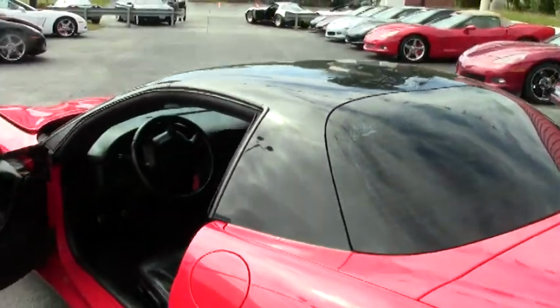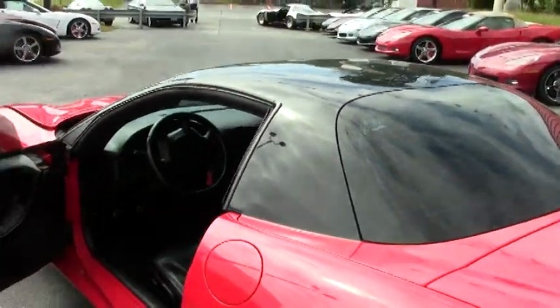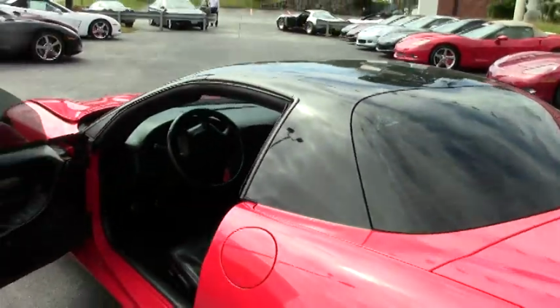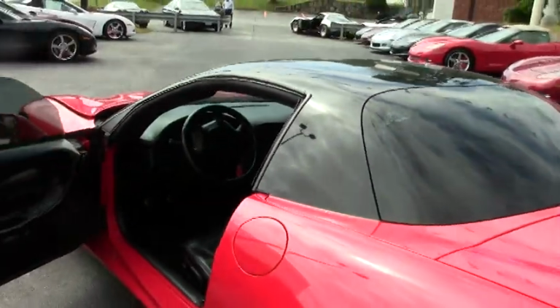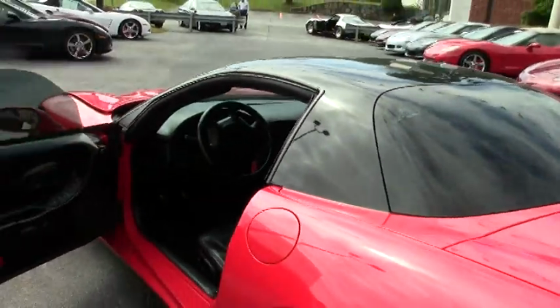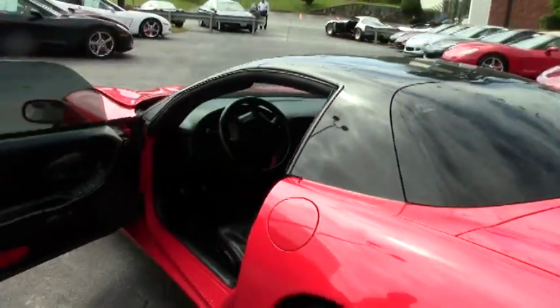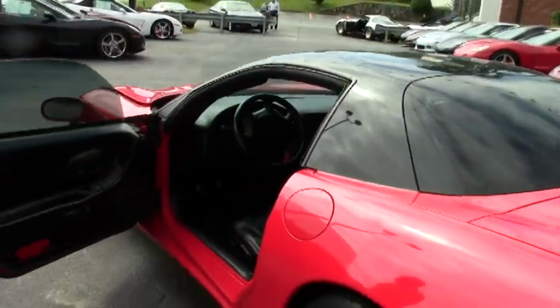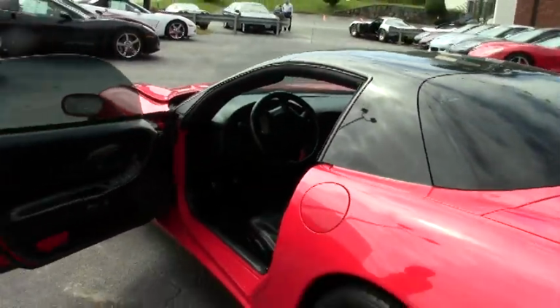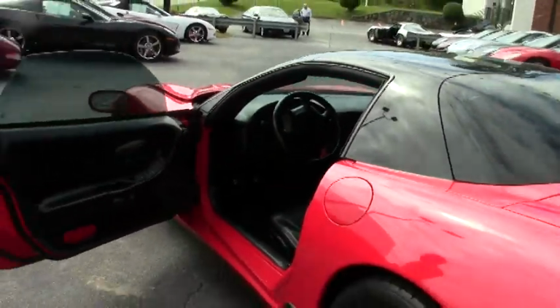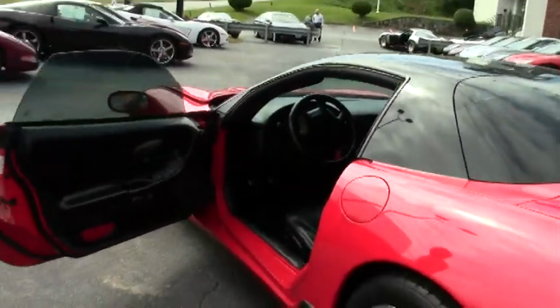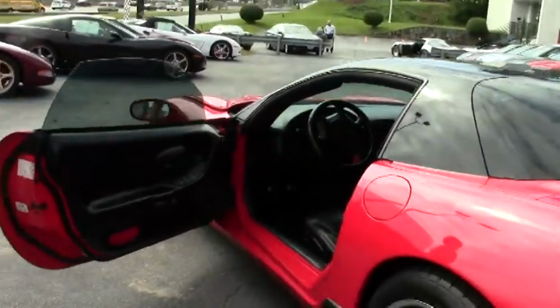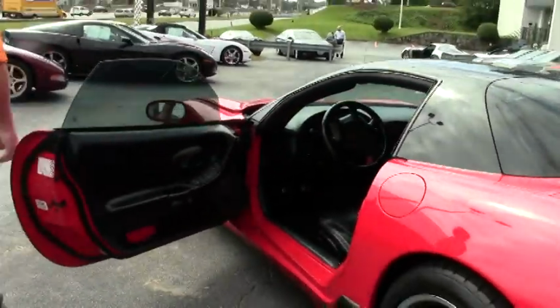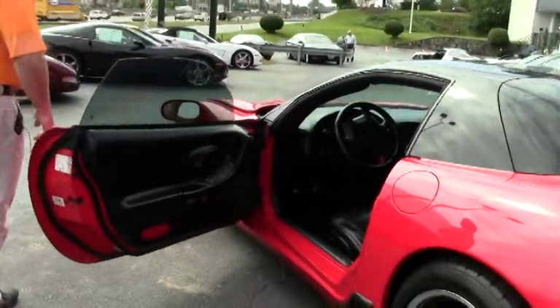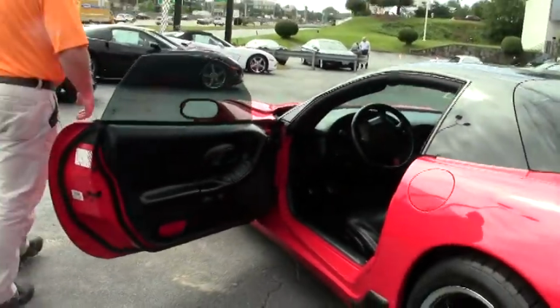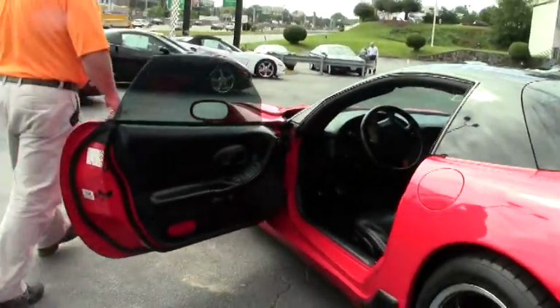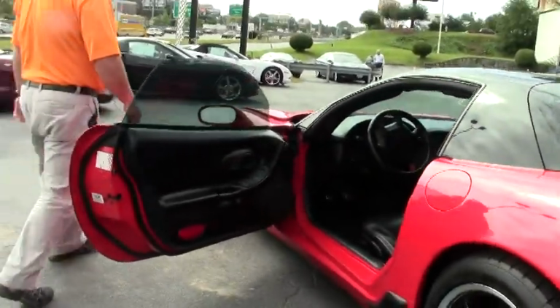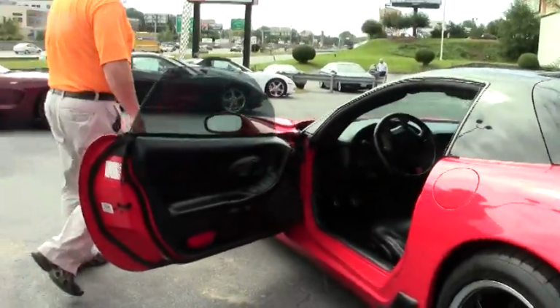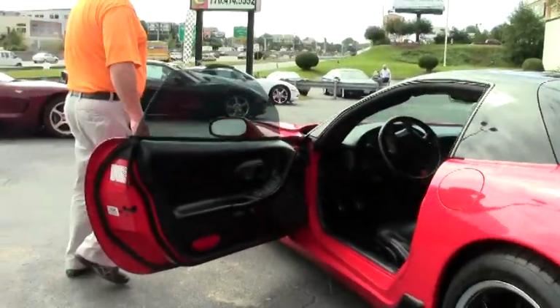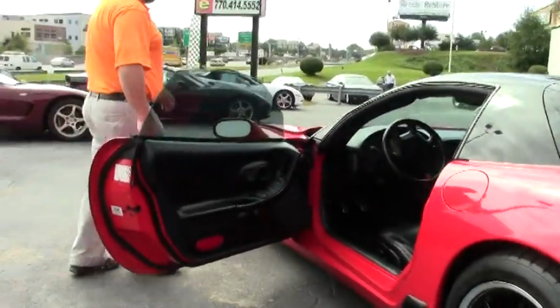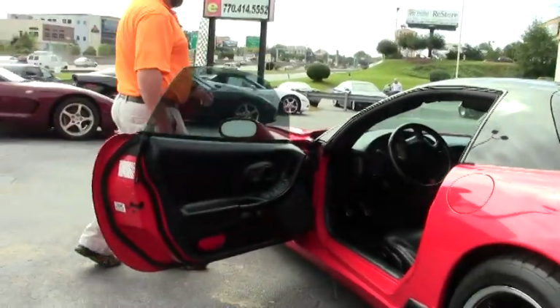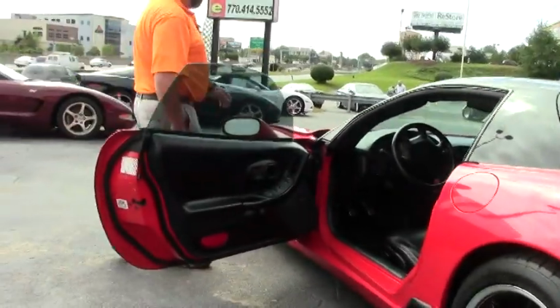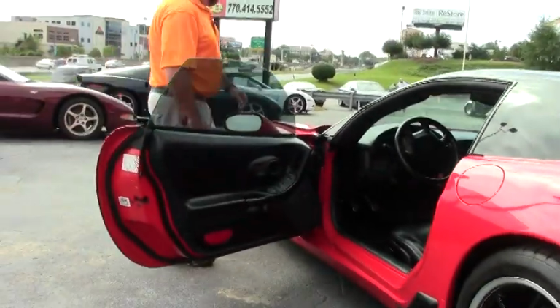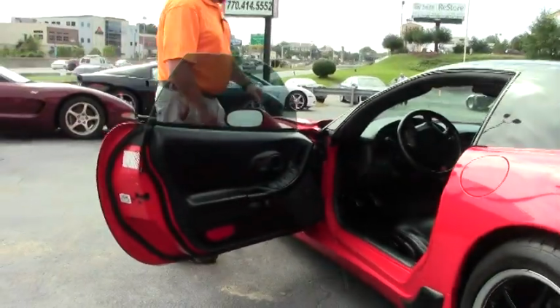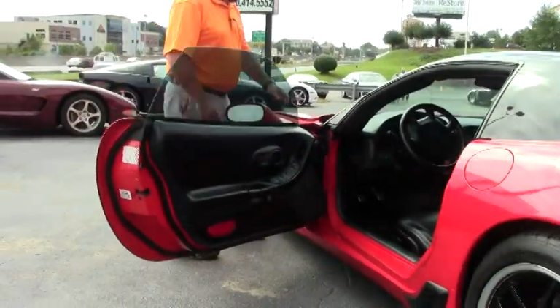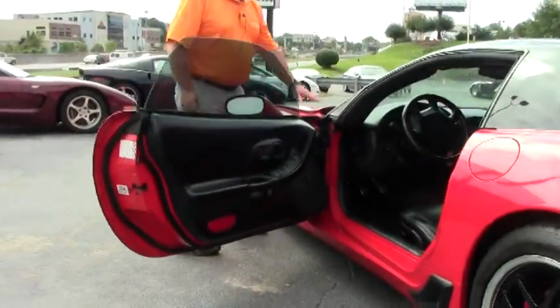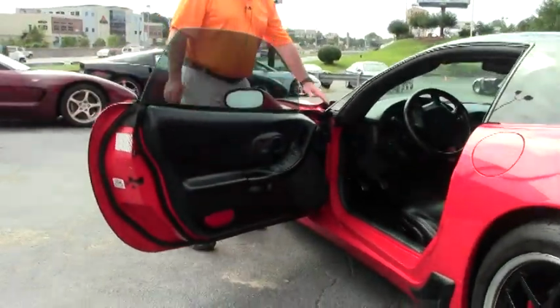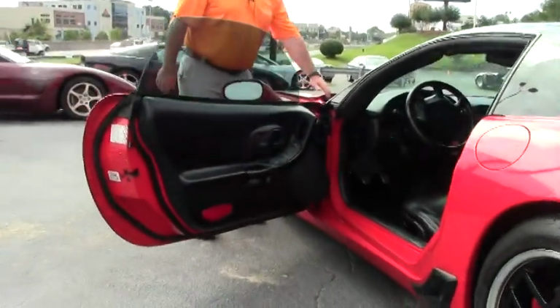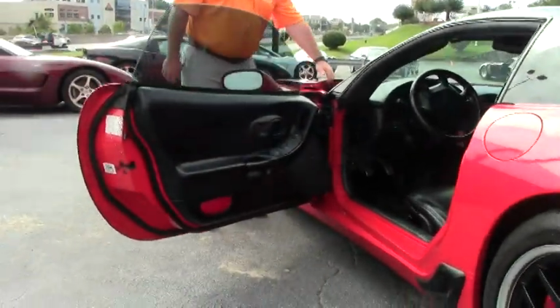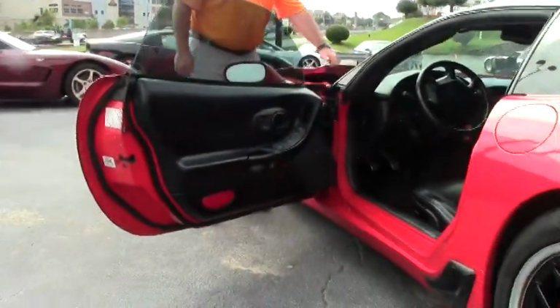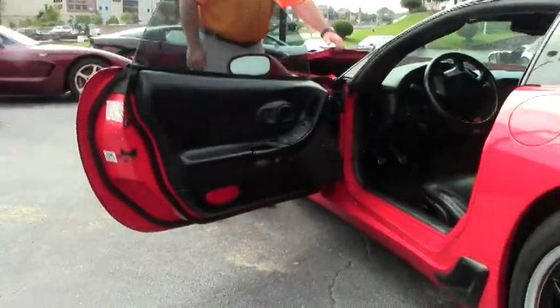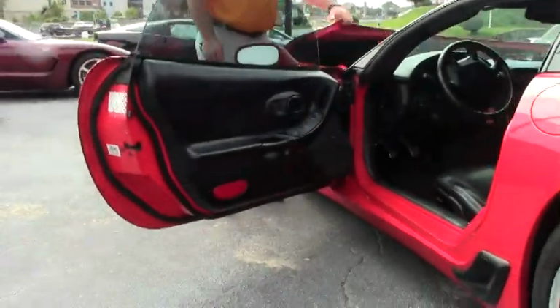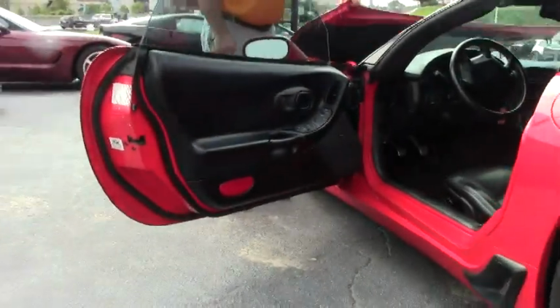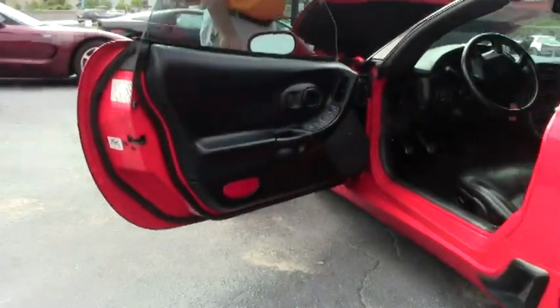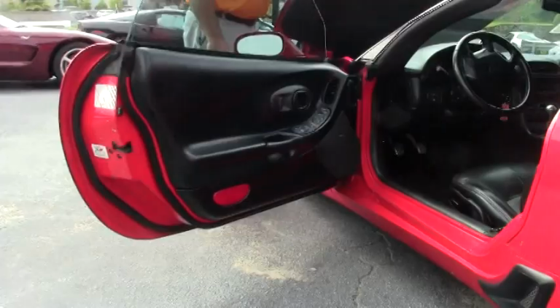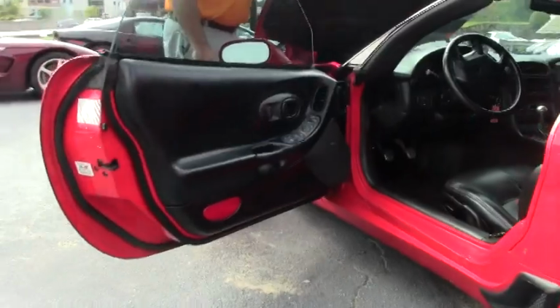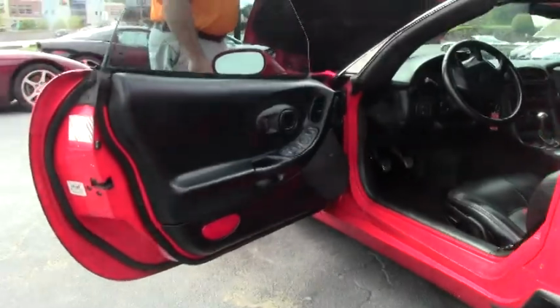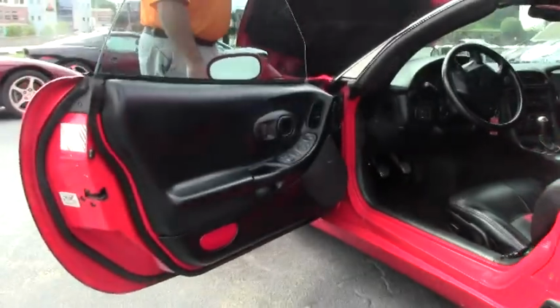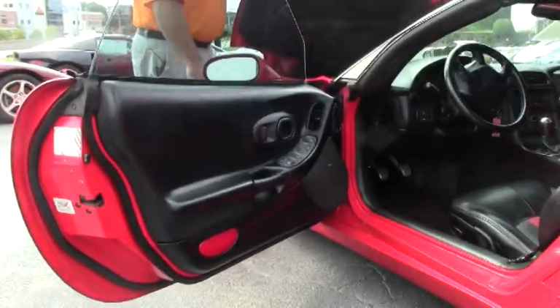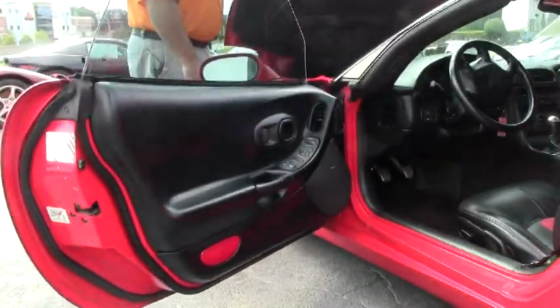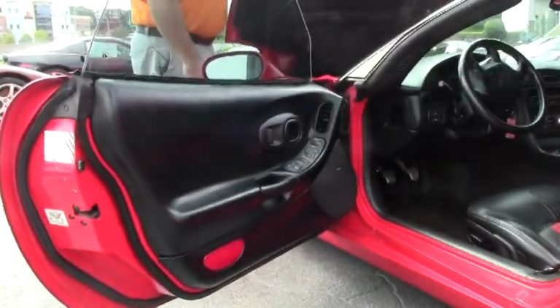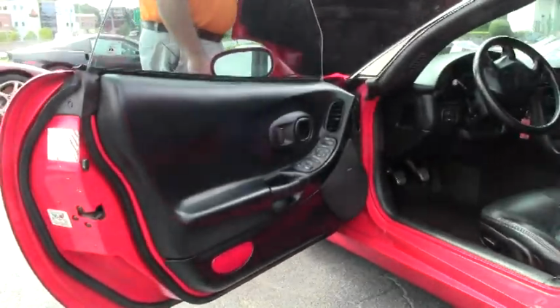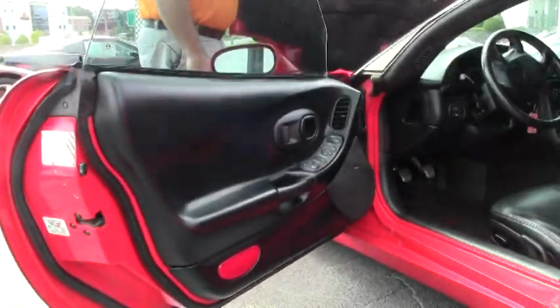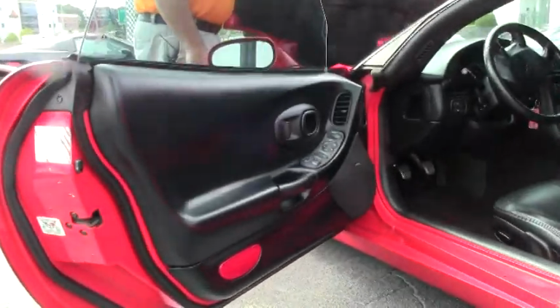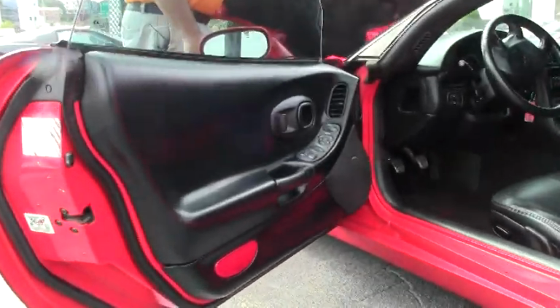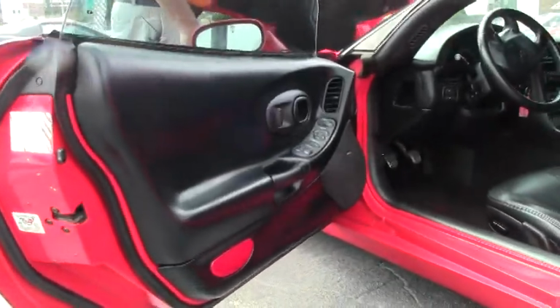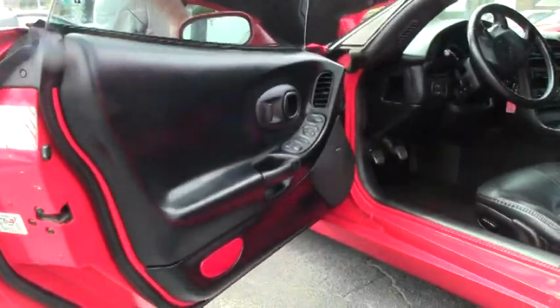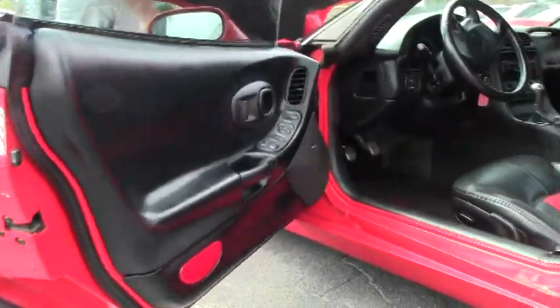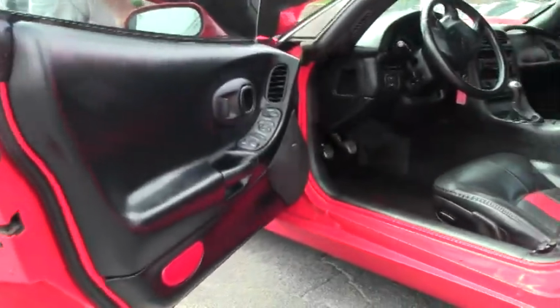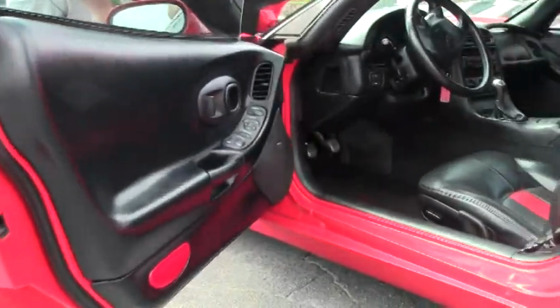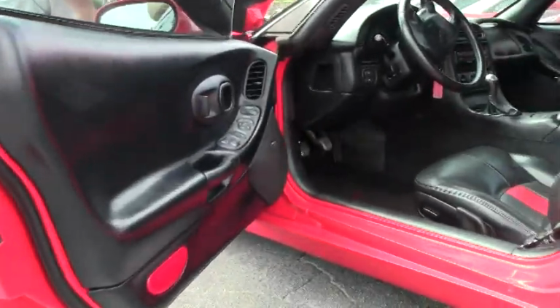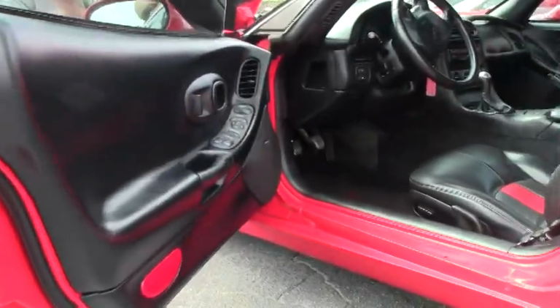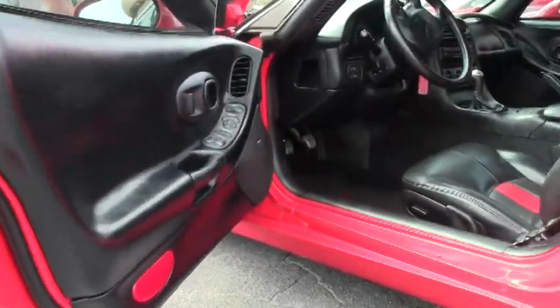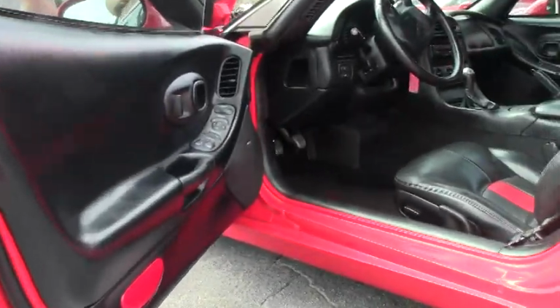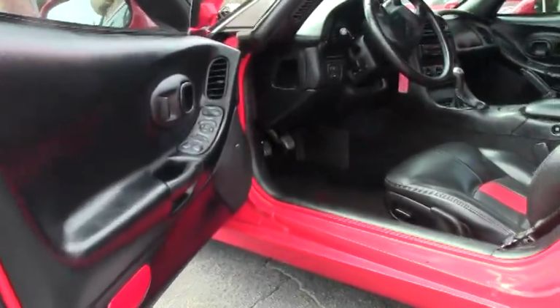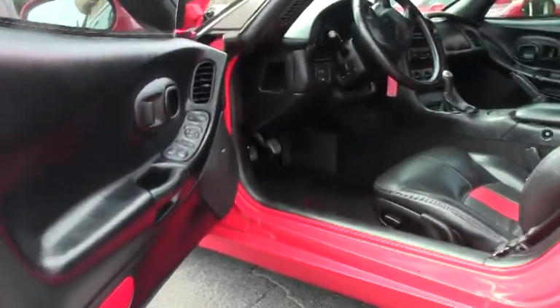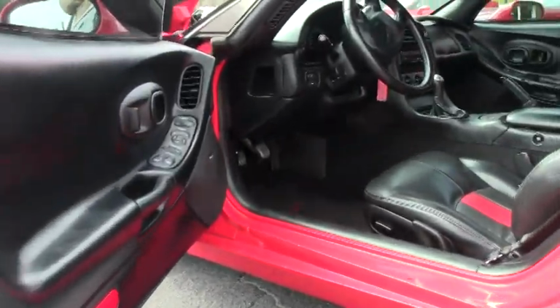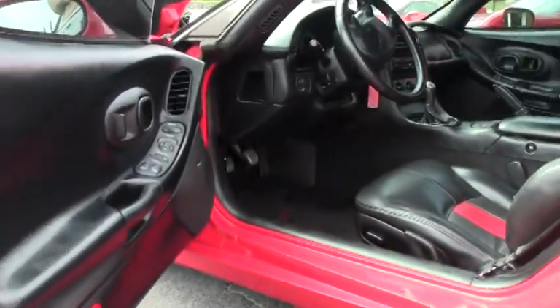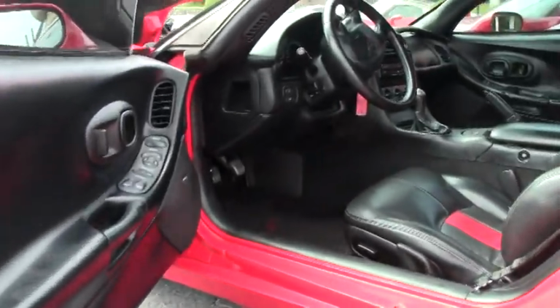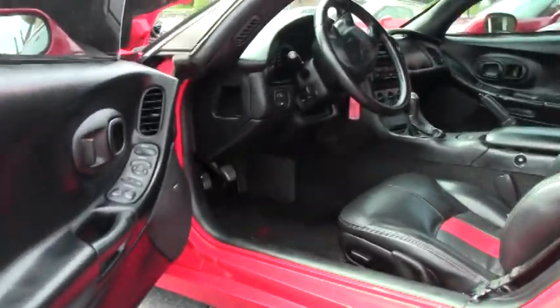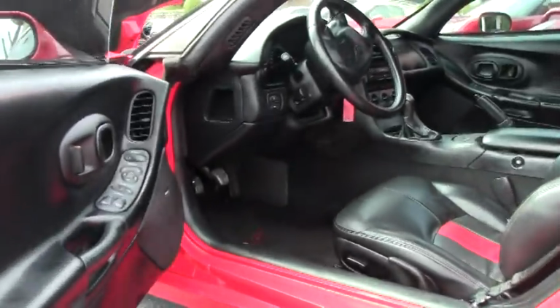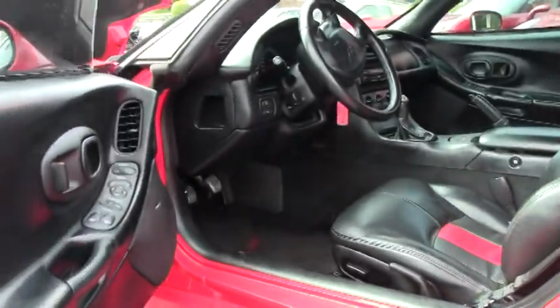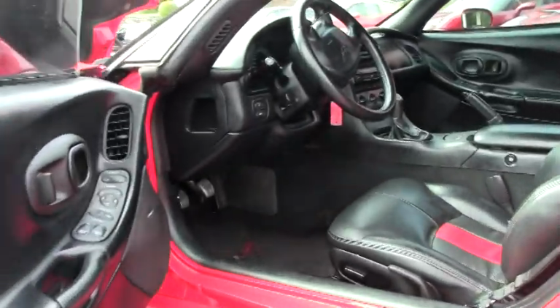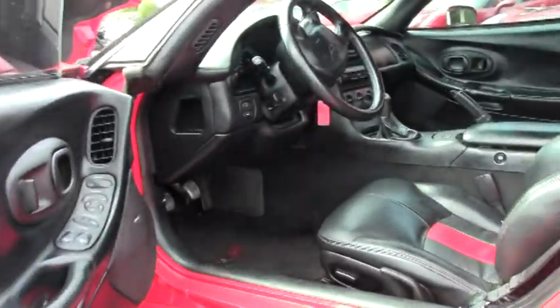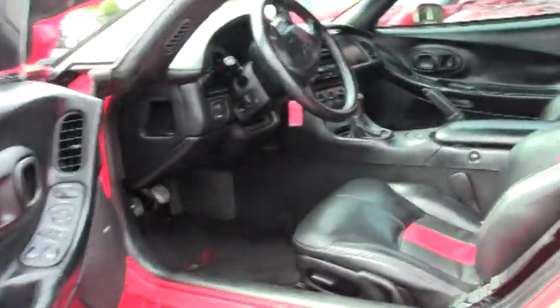It's got a custom interior. Carbon fiber under the hood.